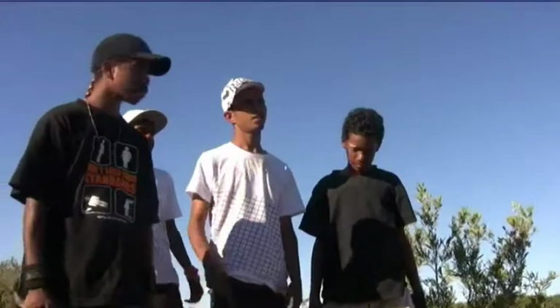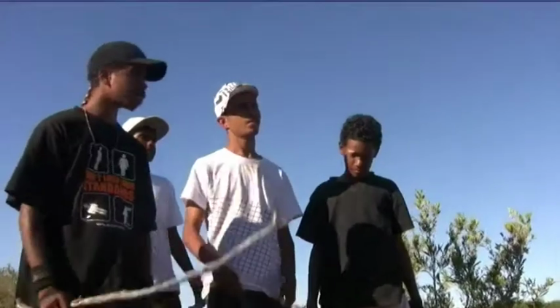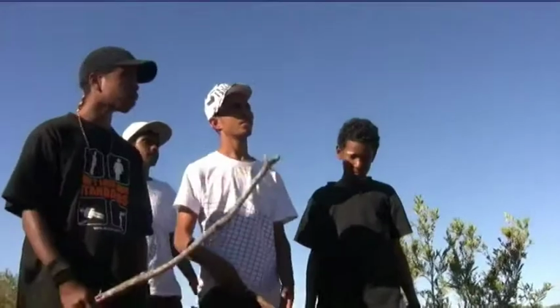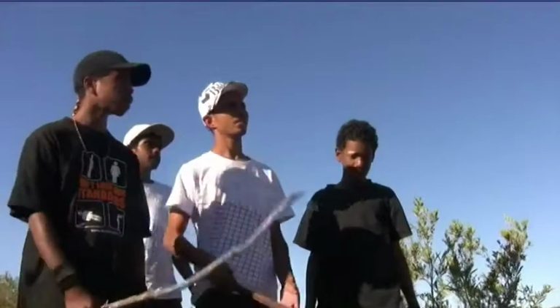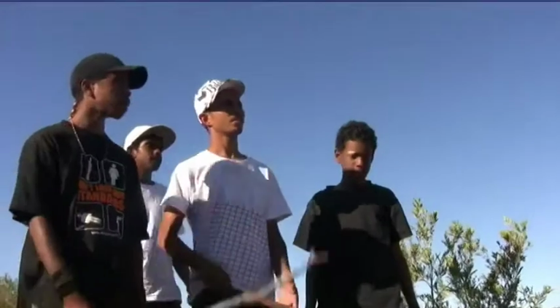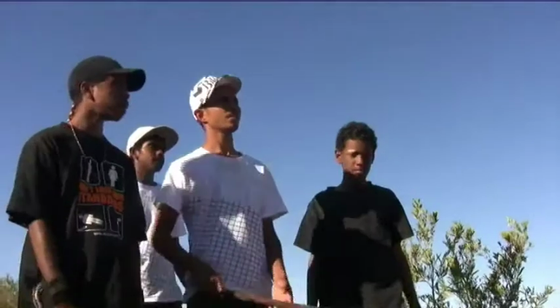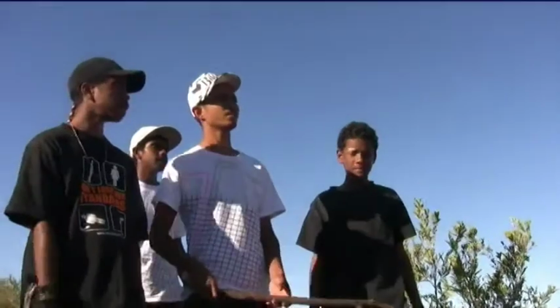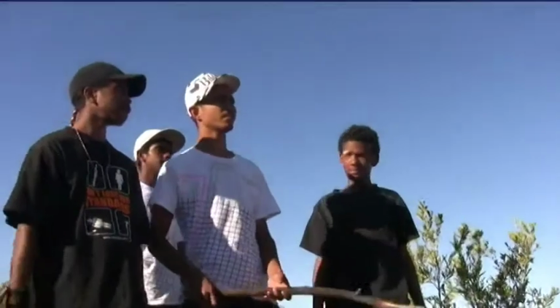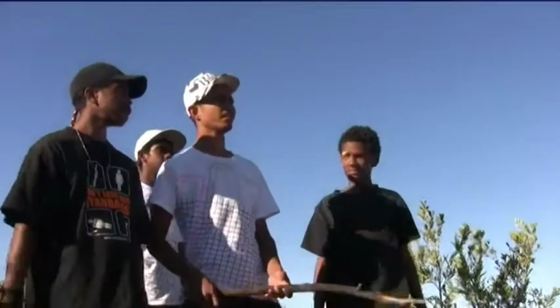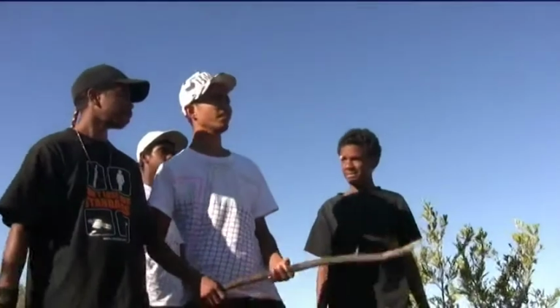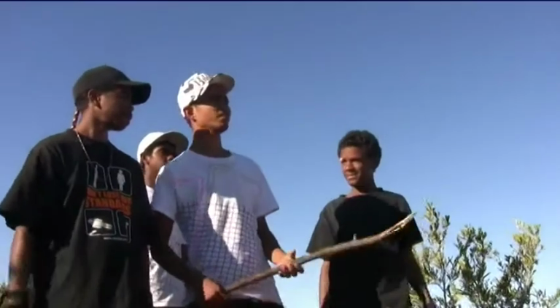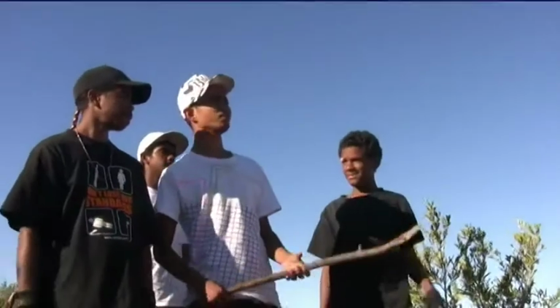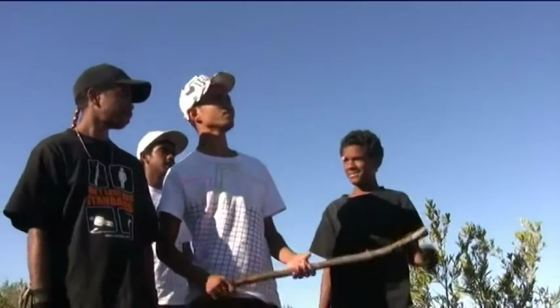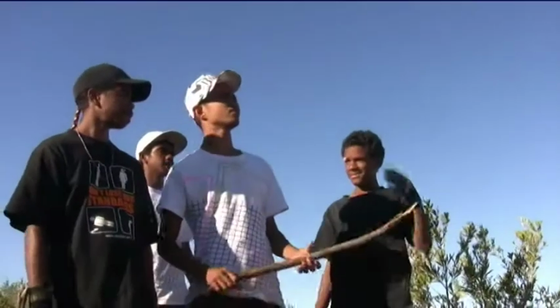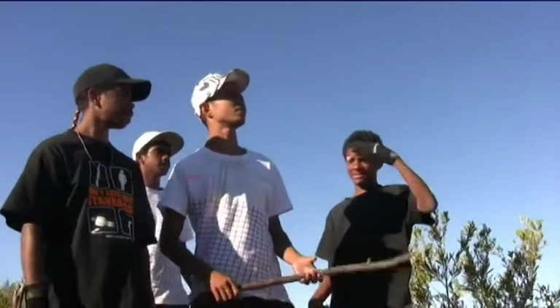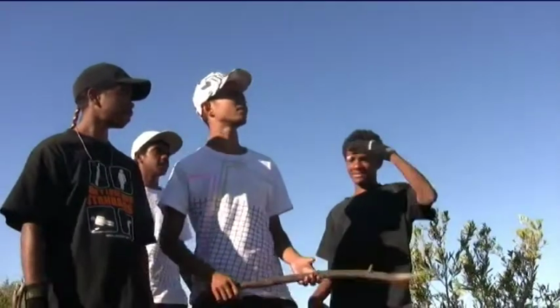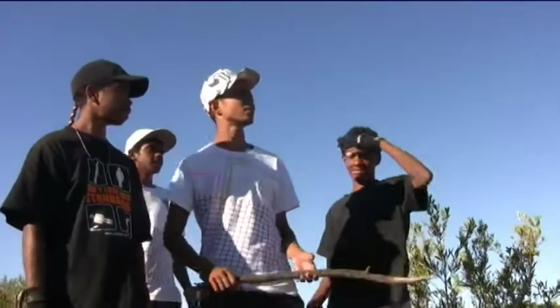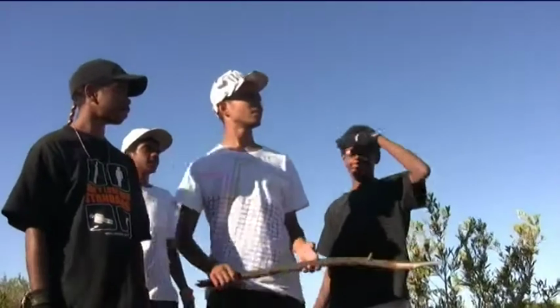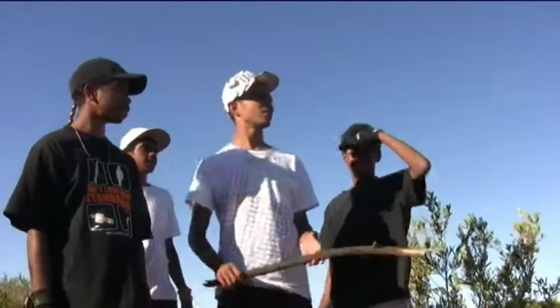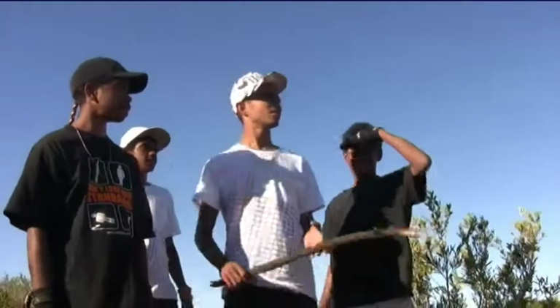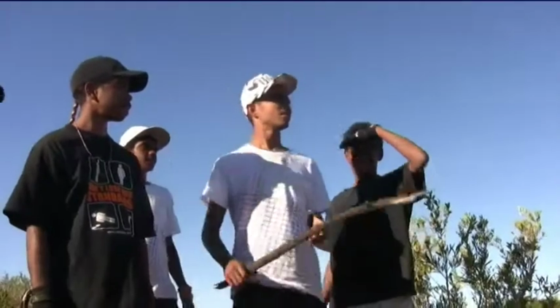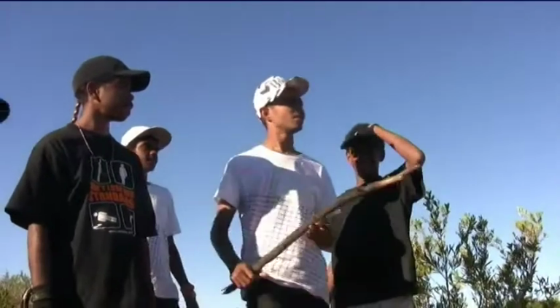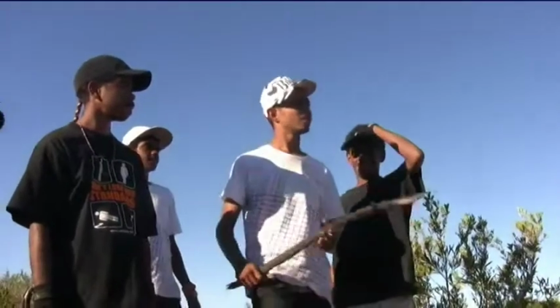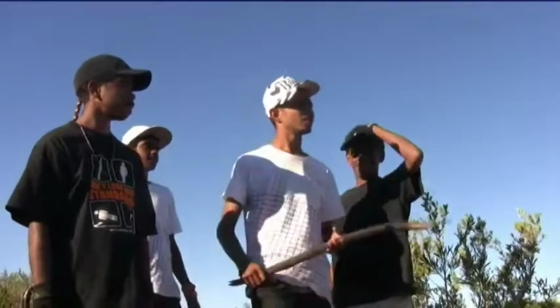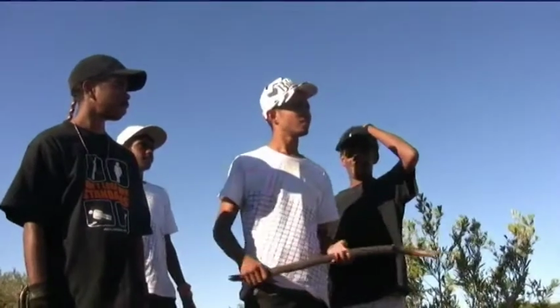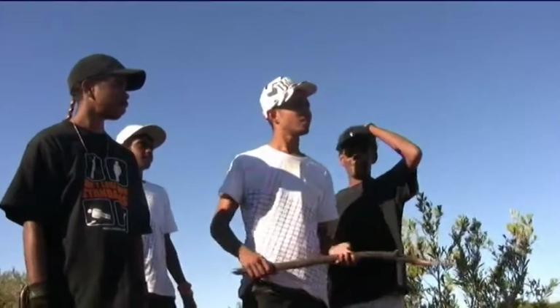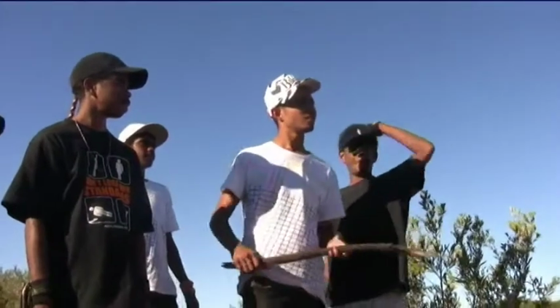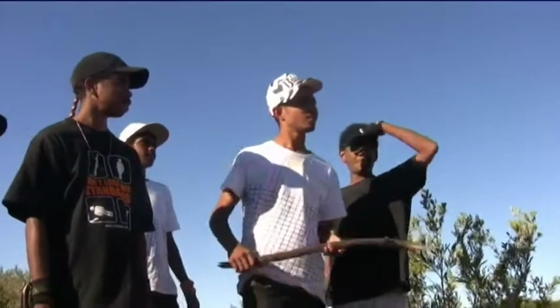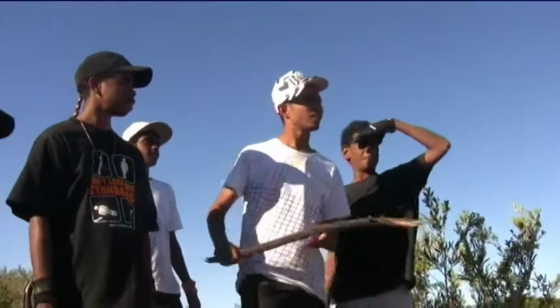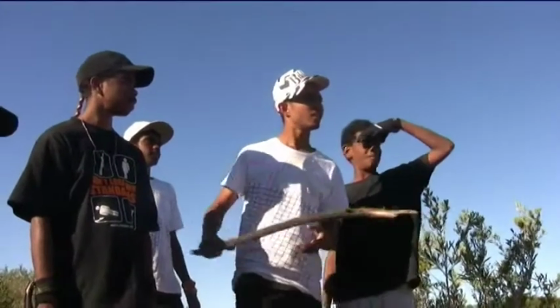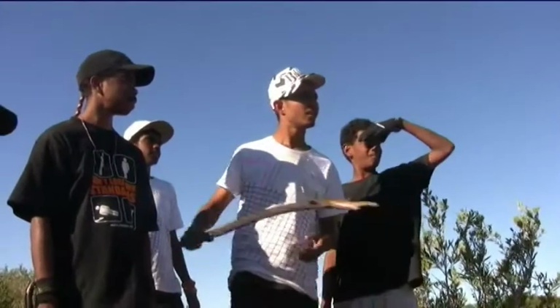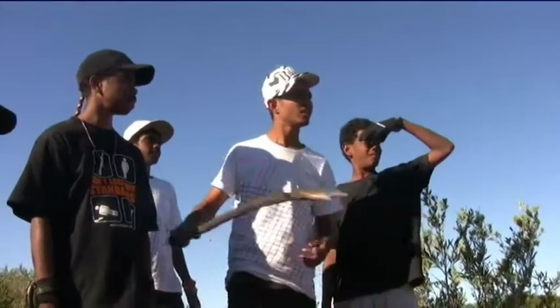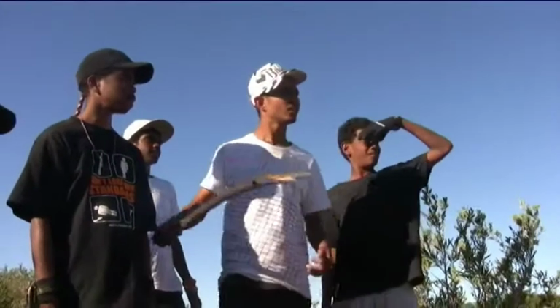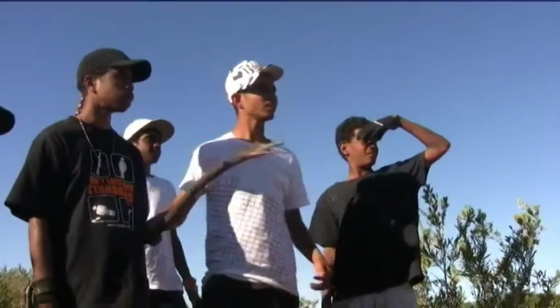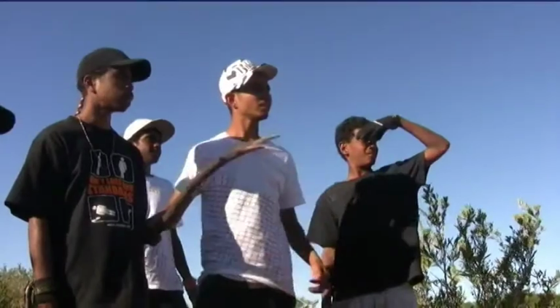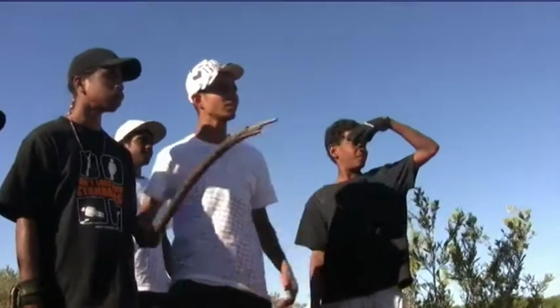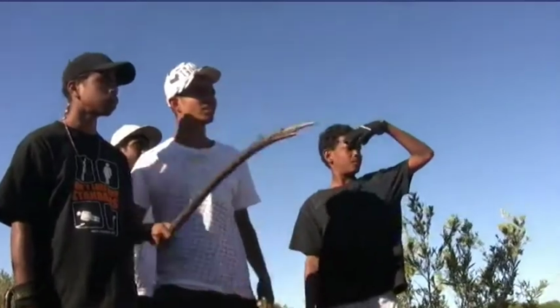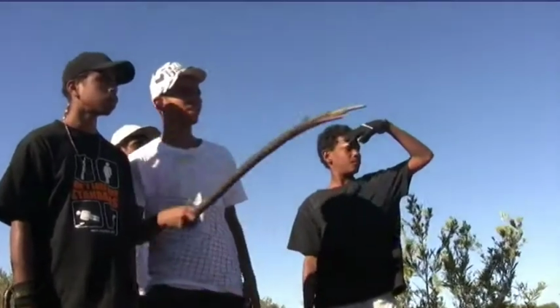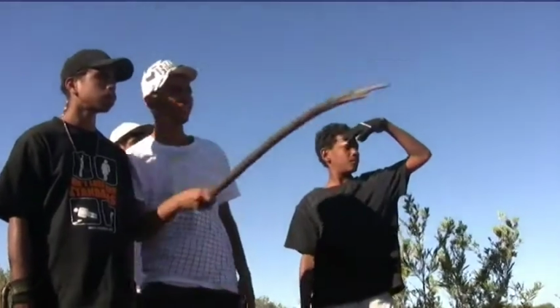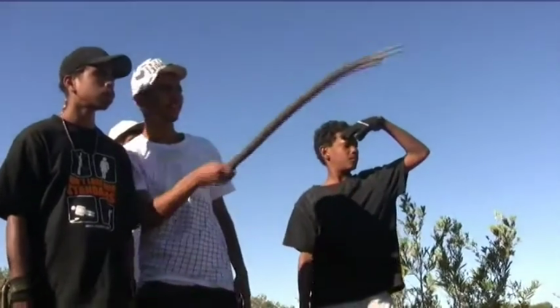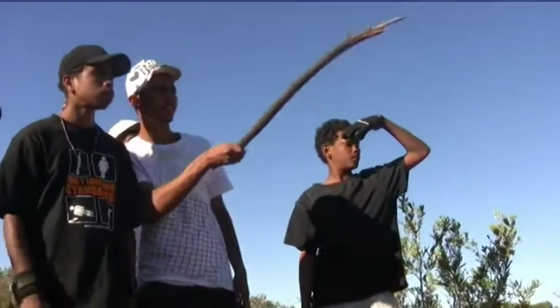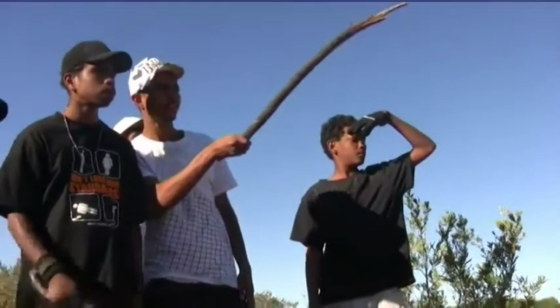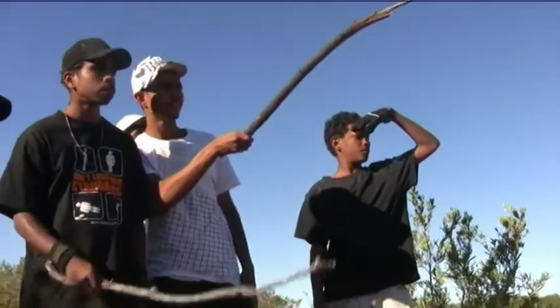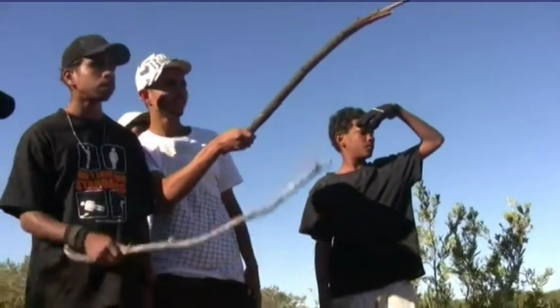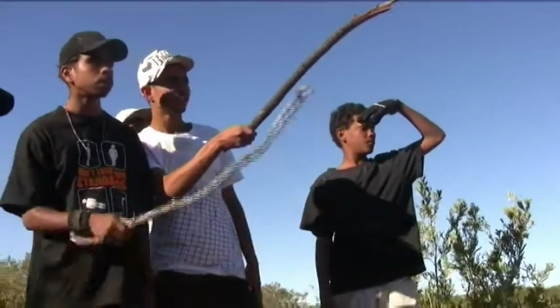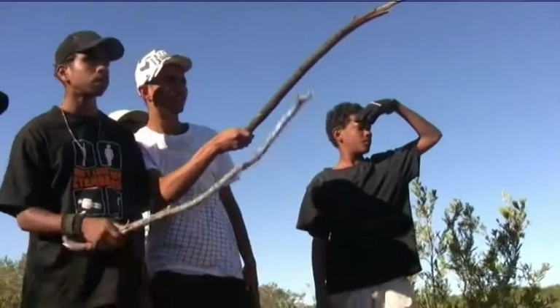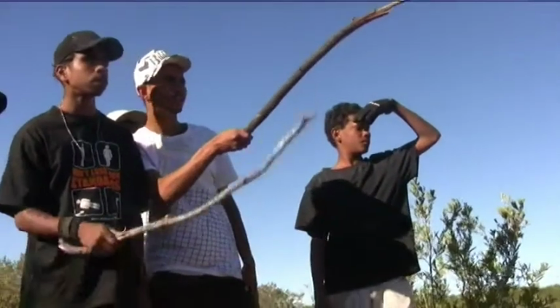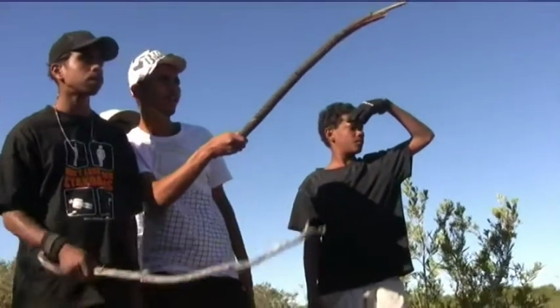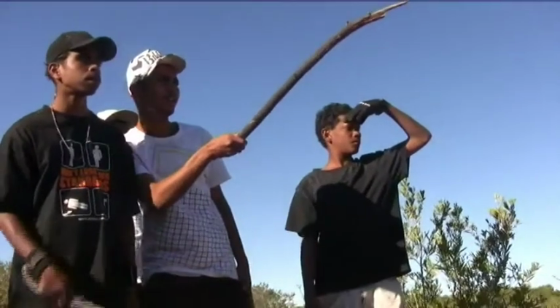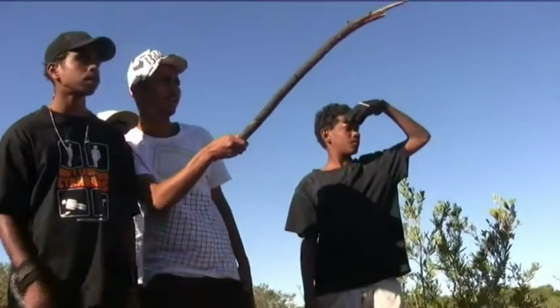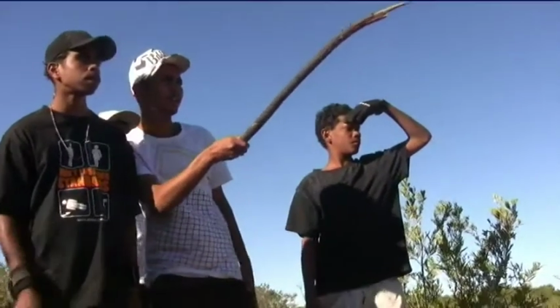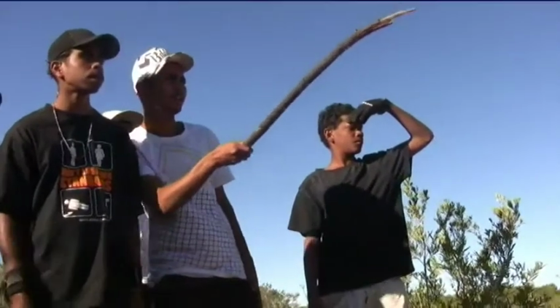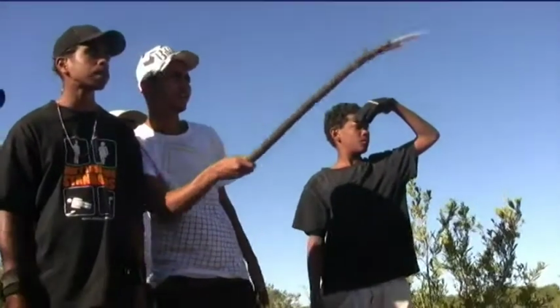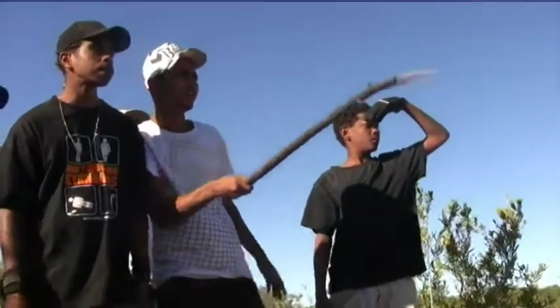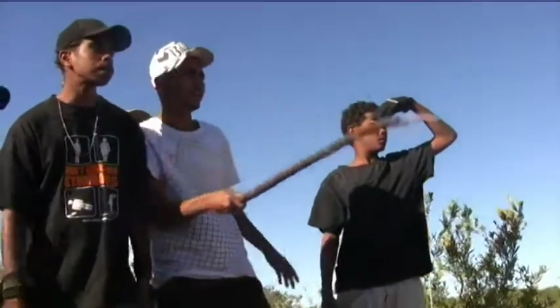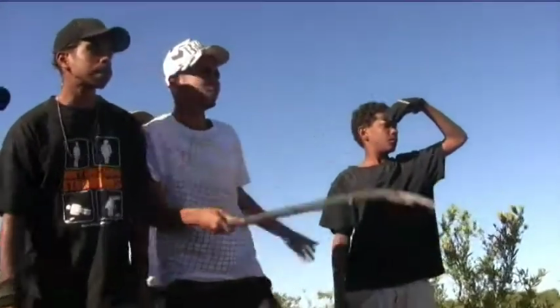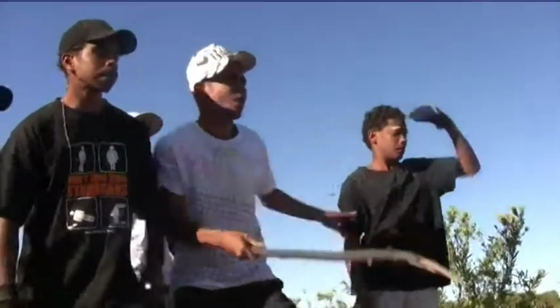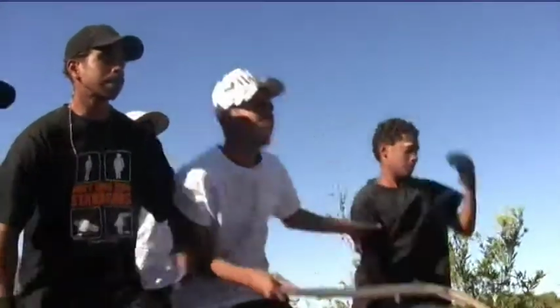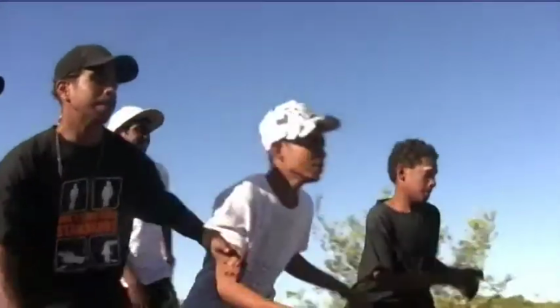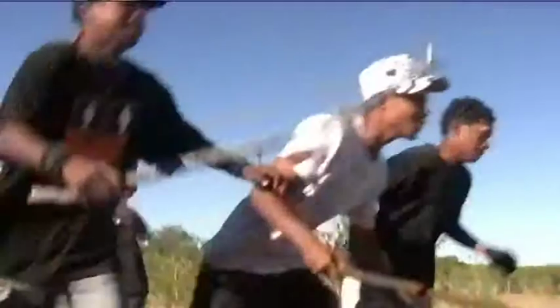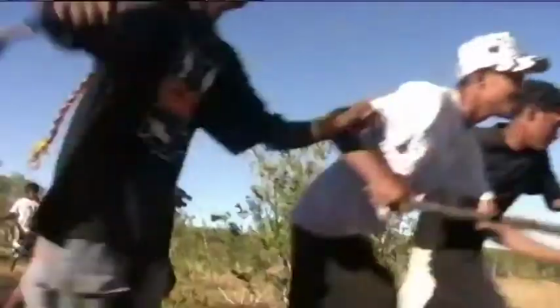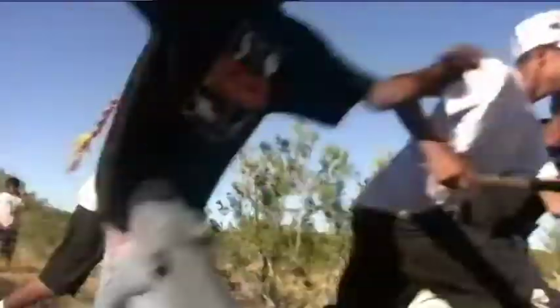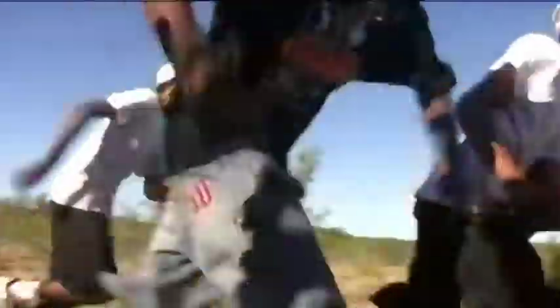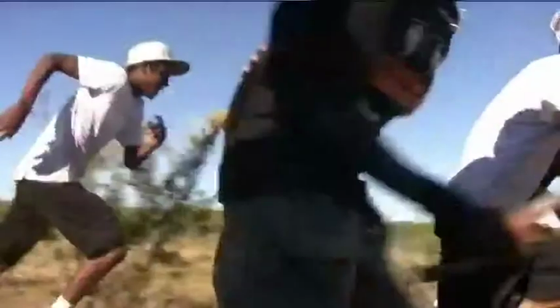Not out of luck today, boys. Hey, what's that side there? That's Barney? Yeah, let's go, boys, let's go!